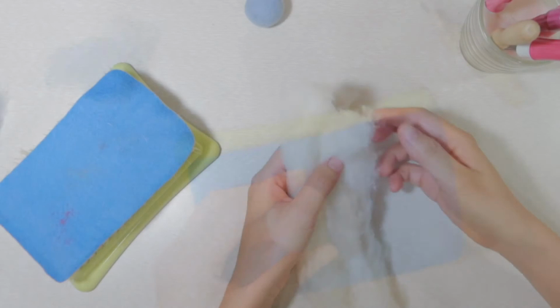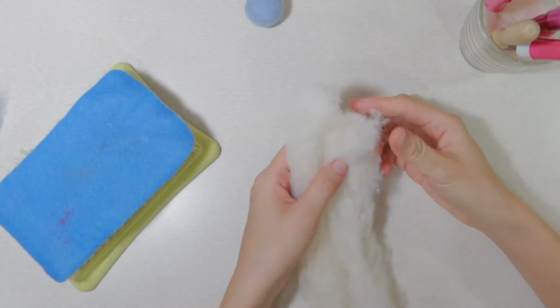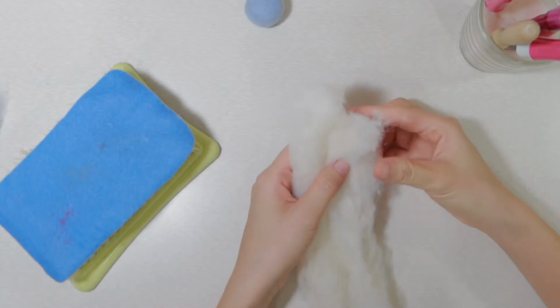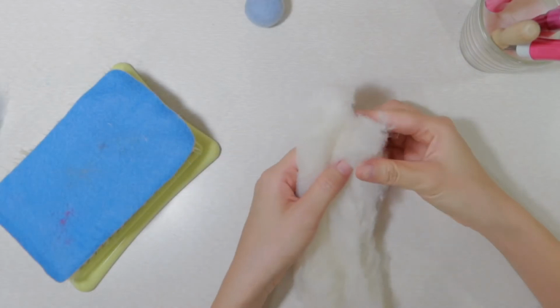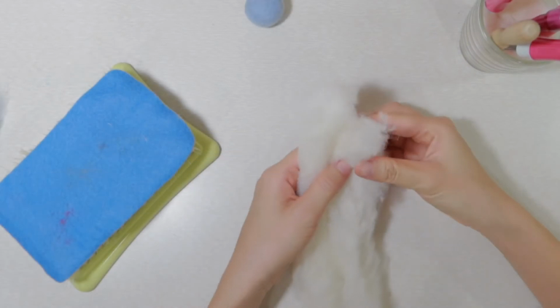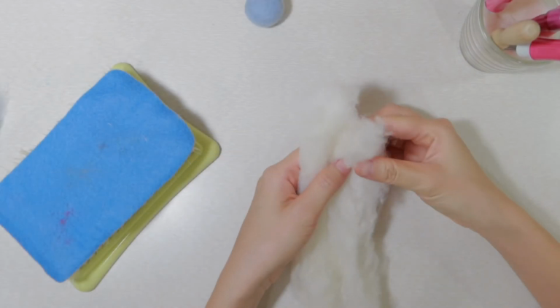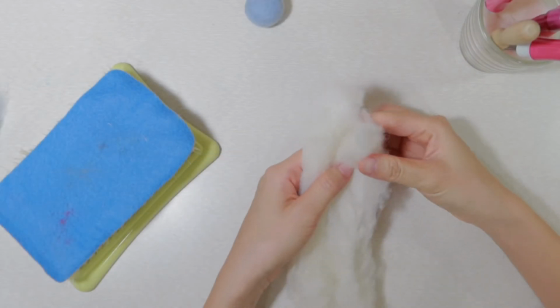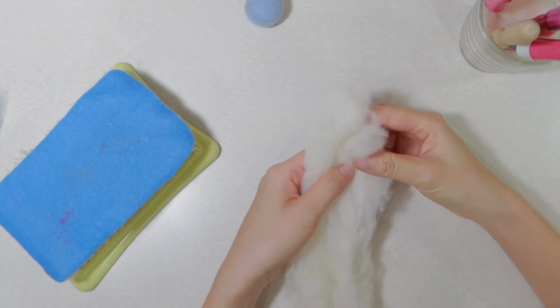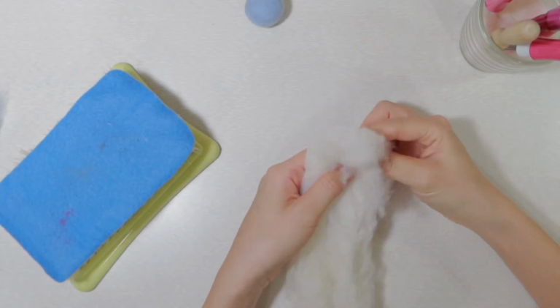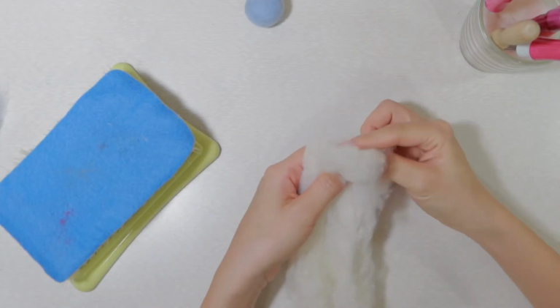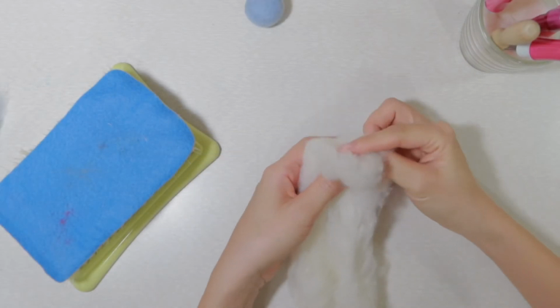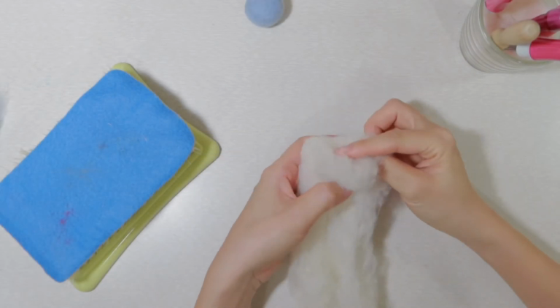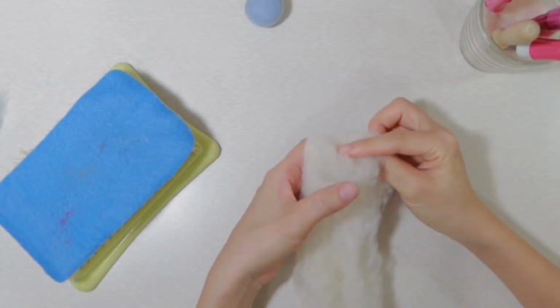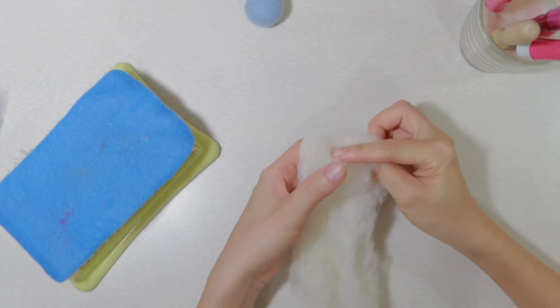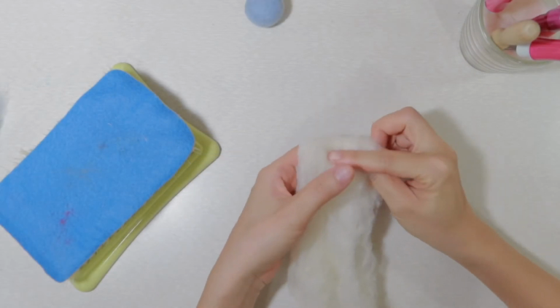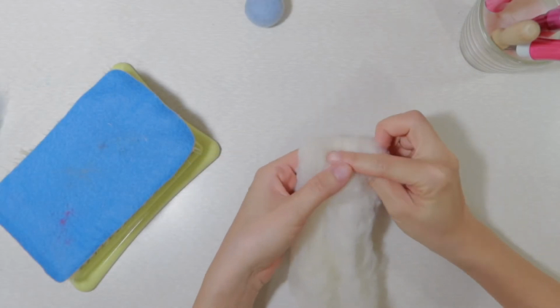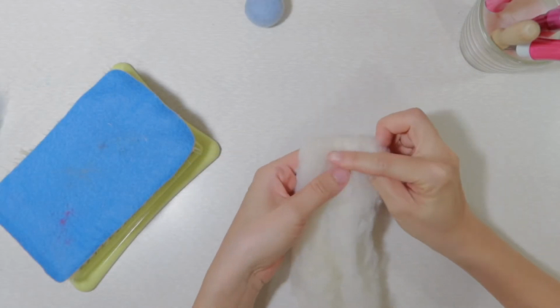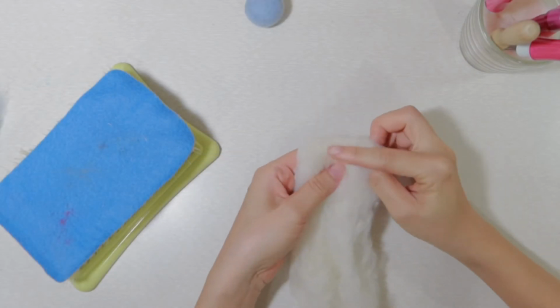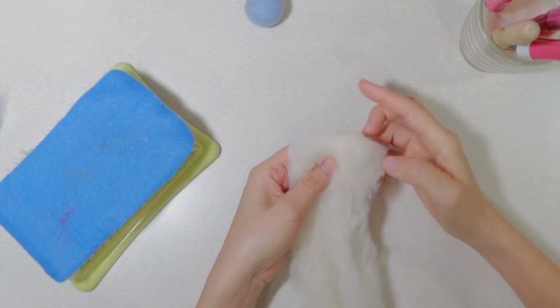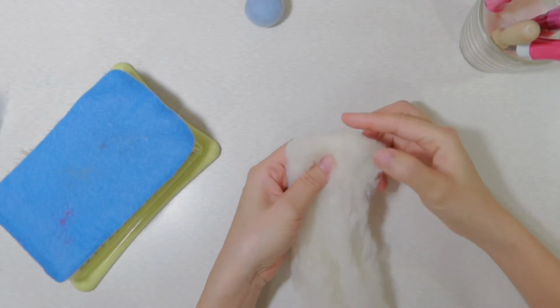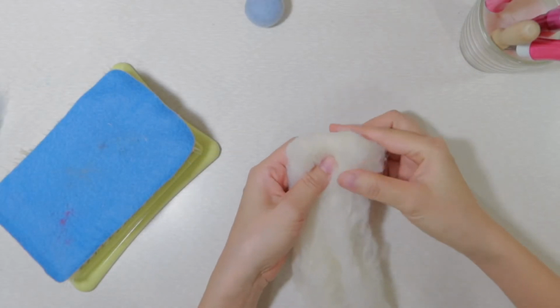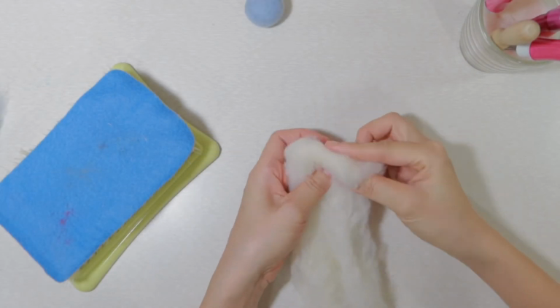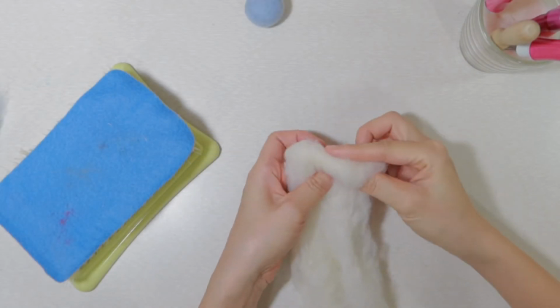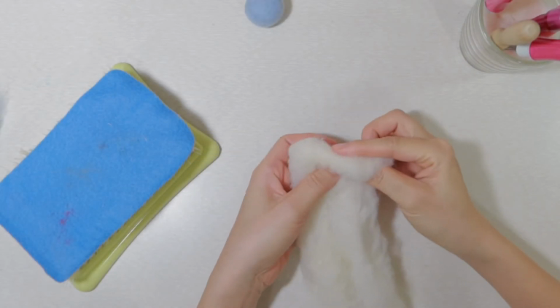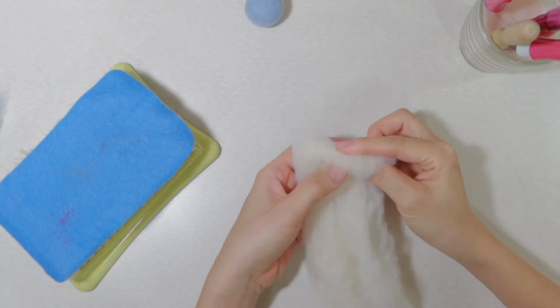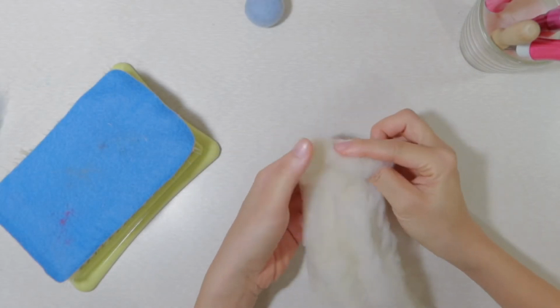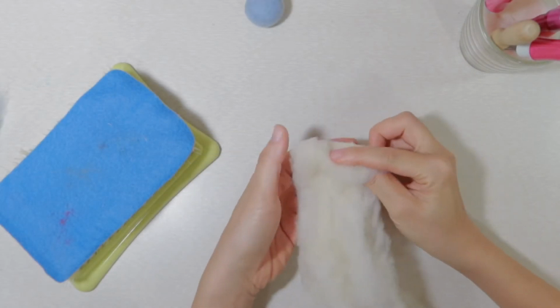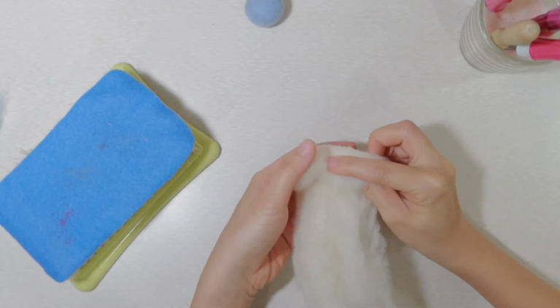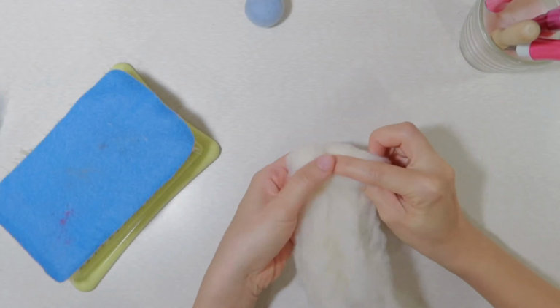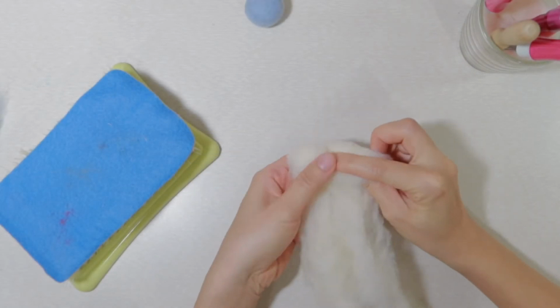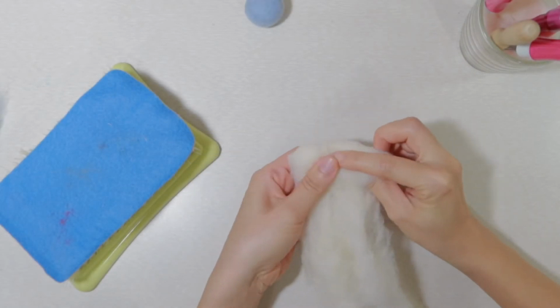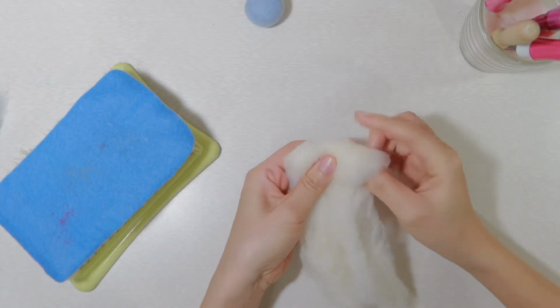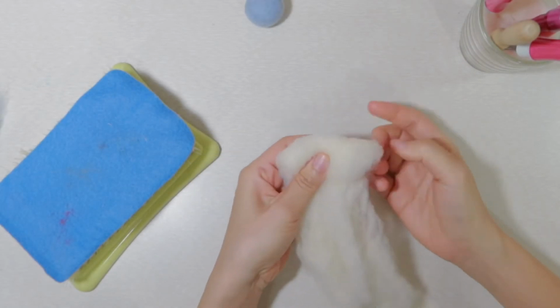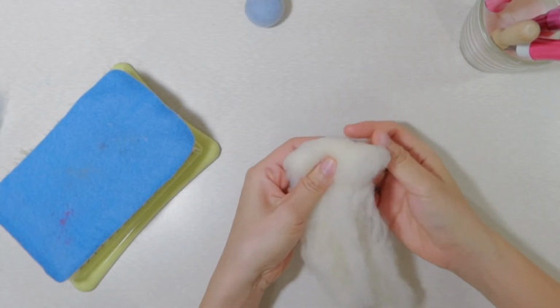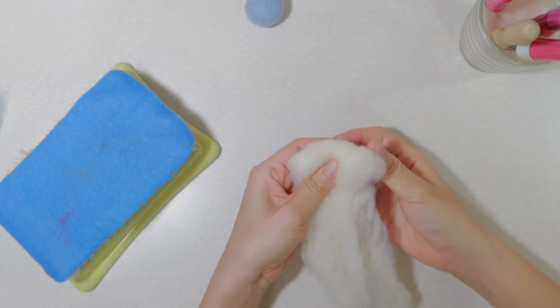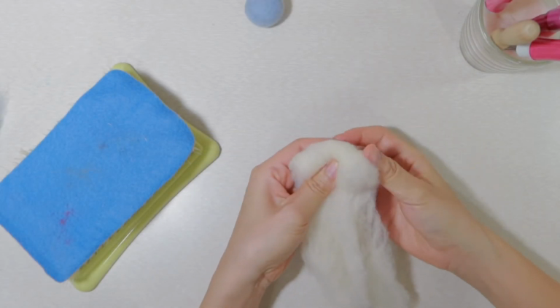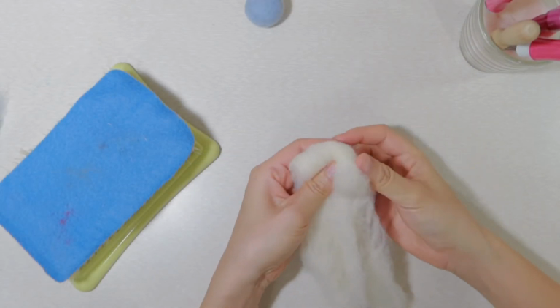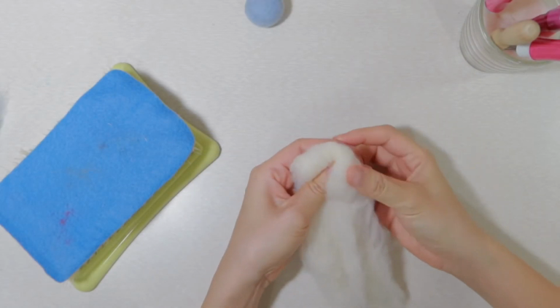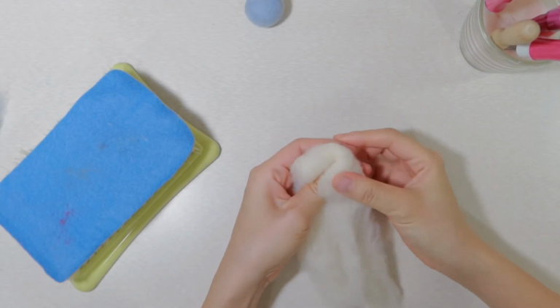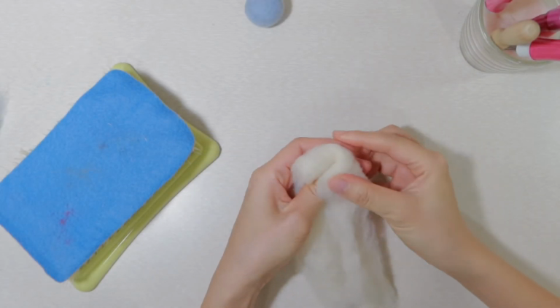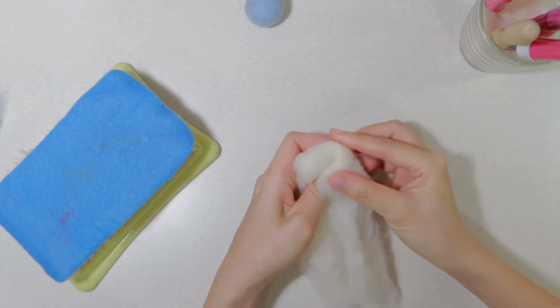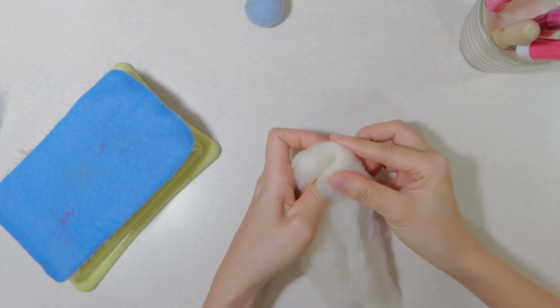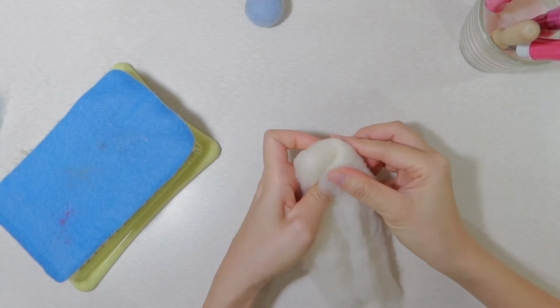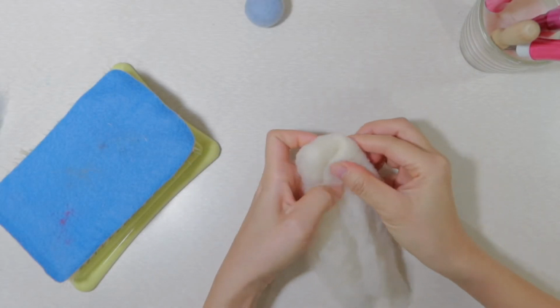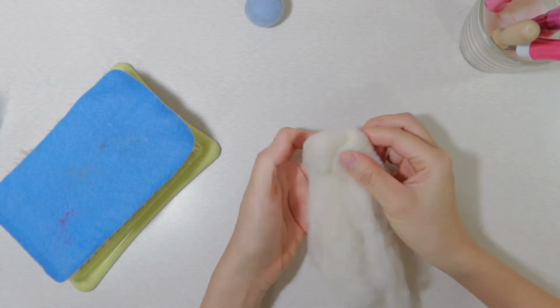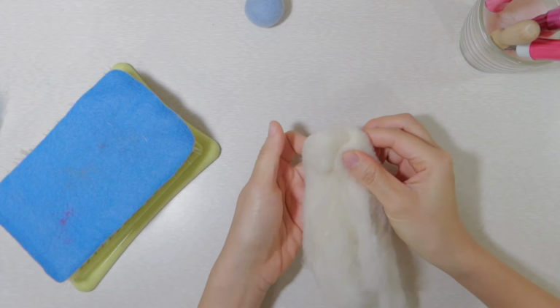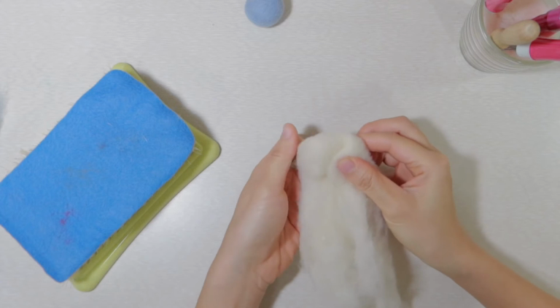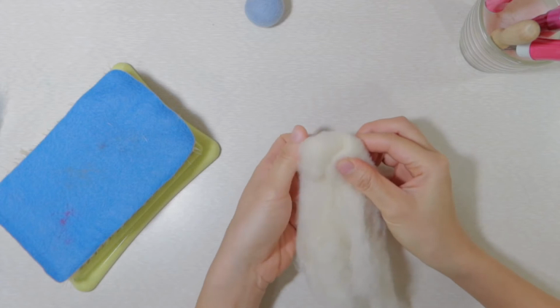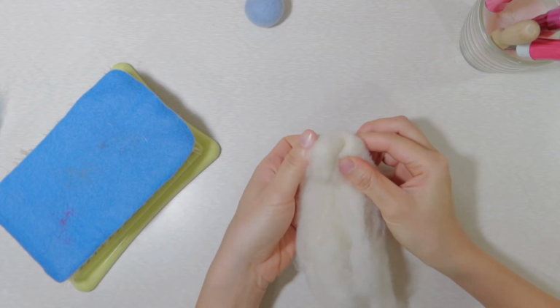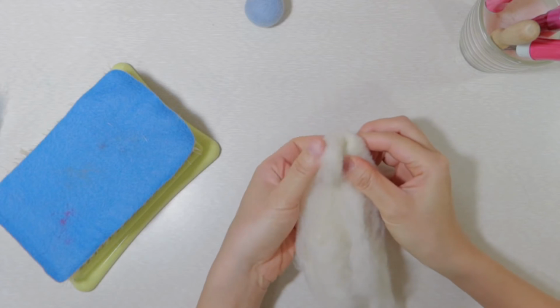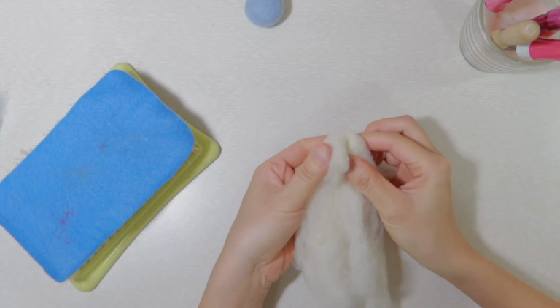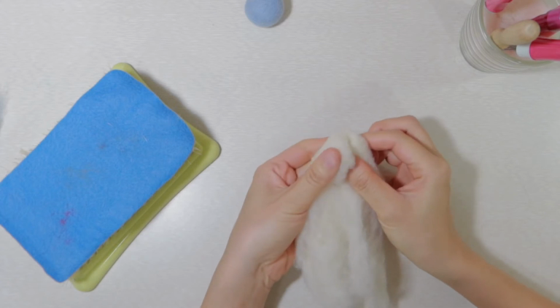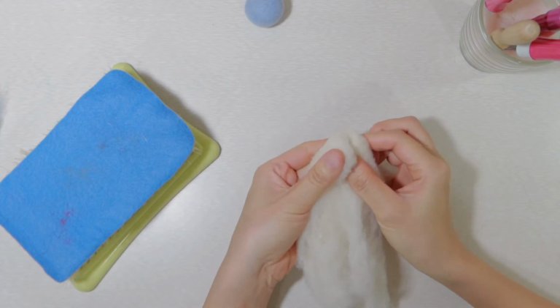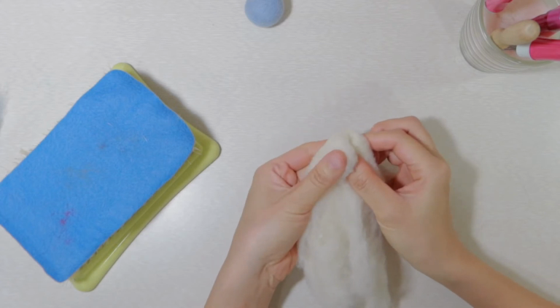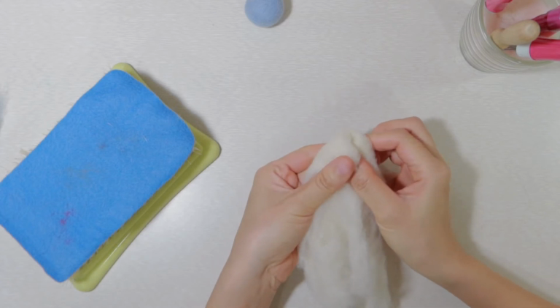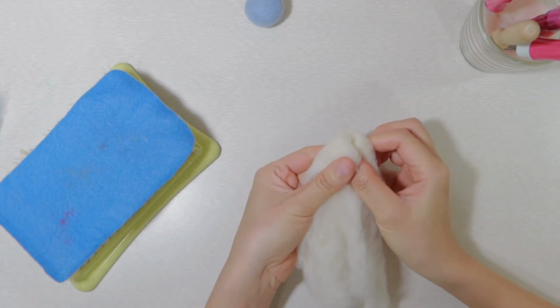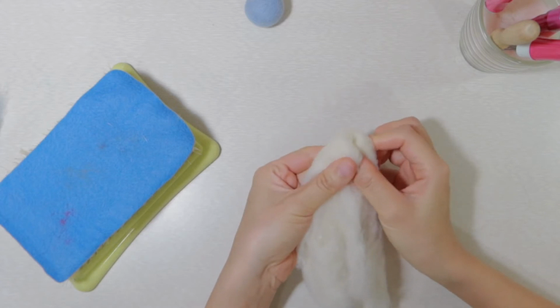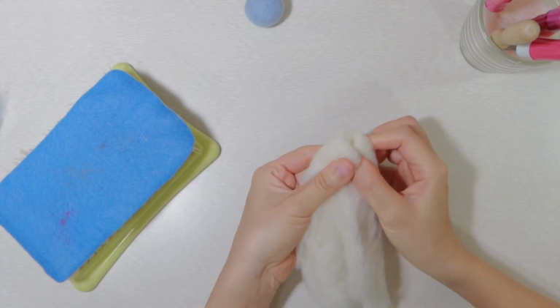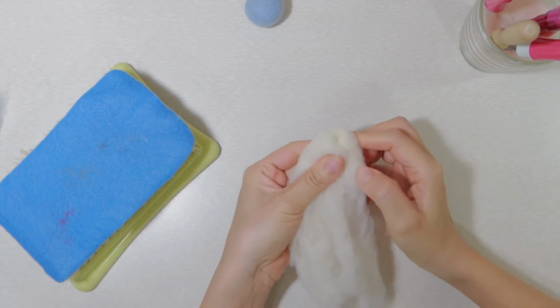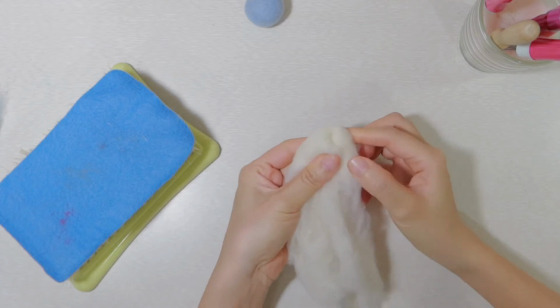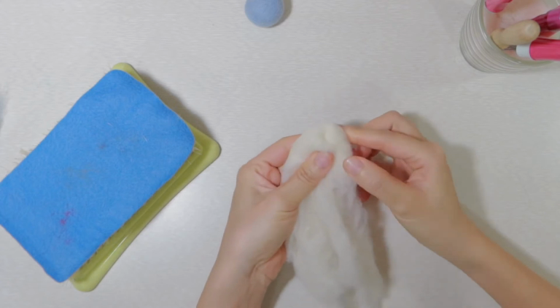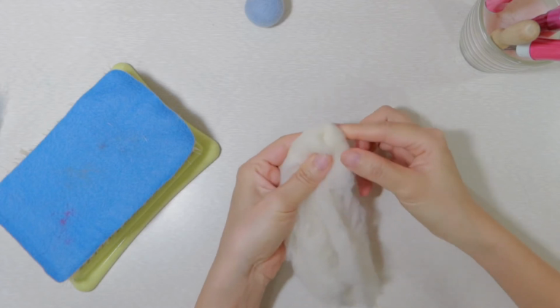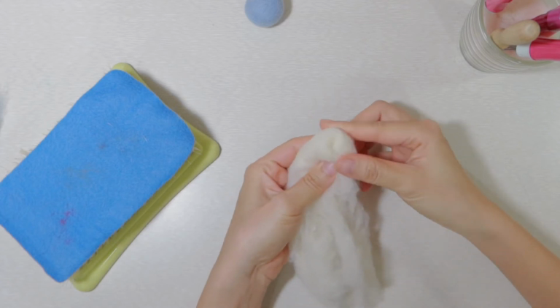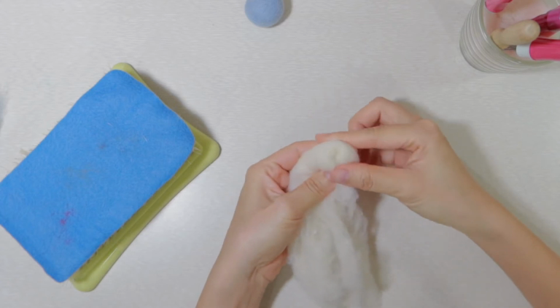Now I am going to make it with the second method. Start to roll the wool tightly and tuck in the sides as you go.